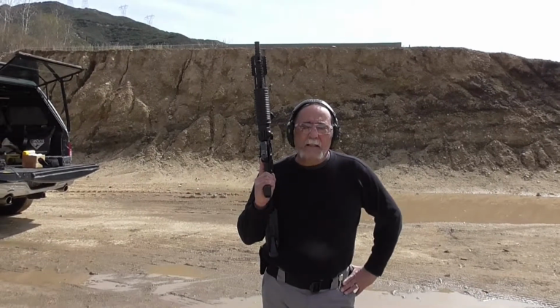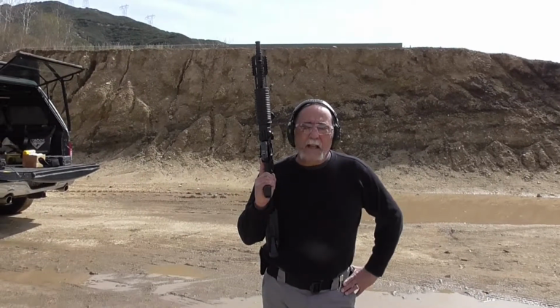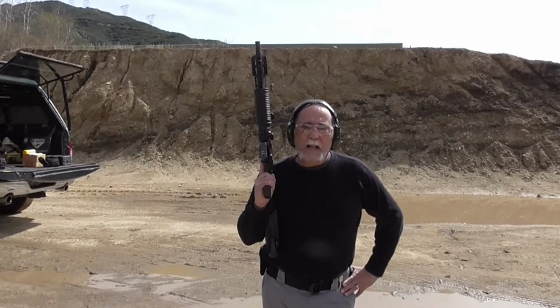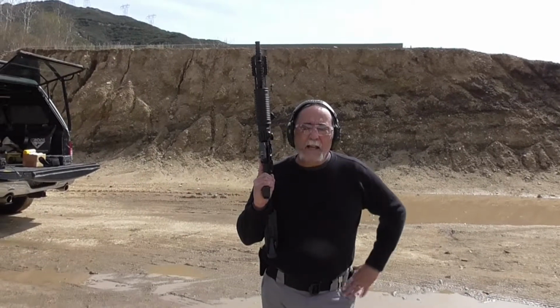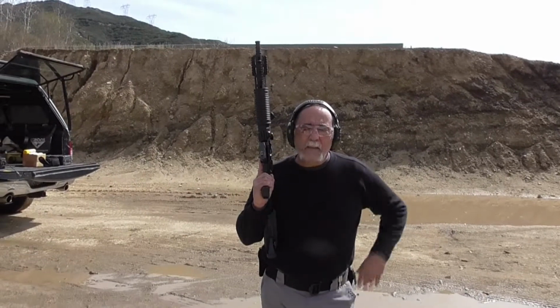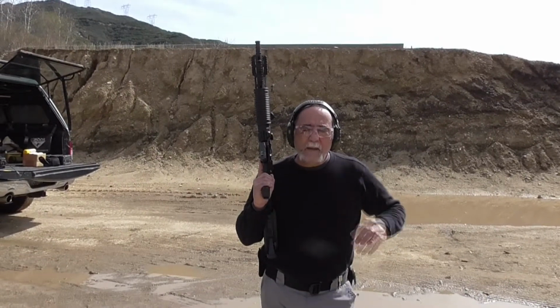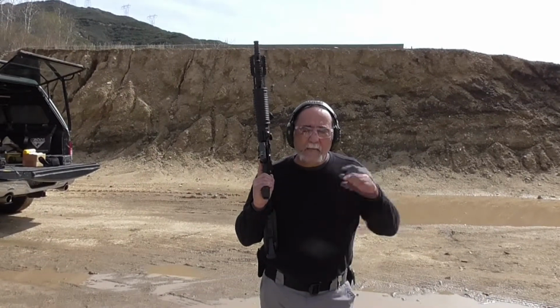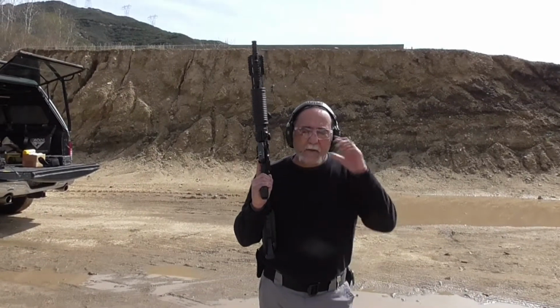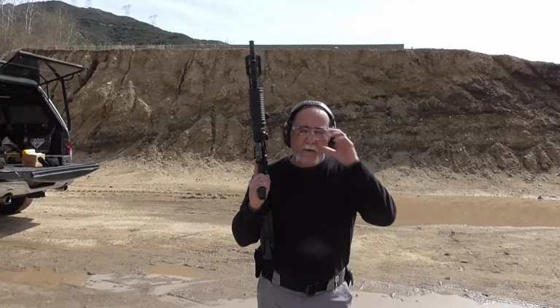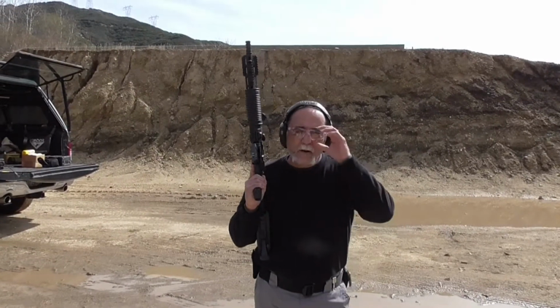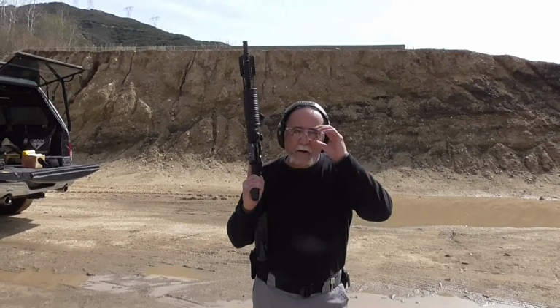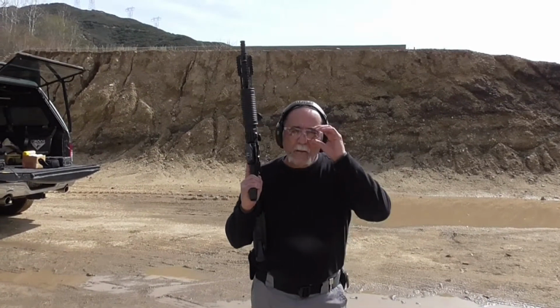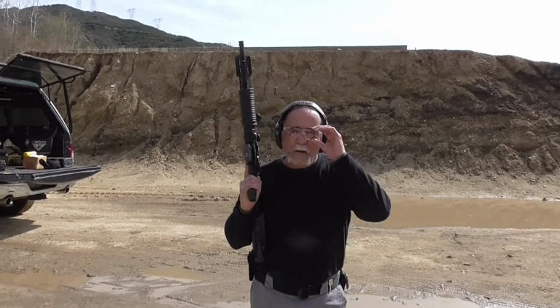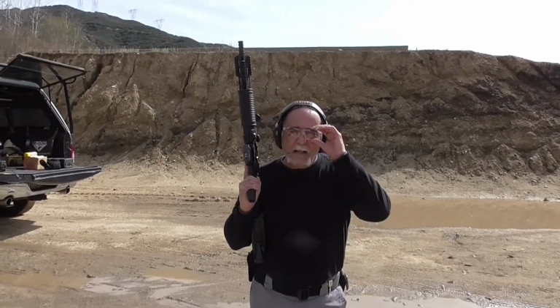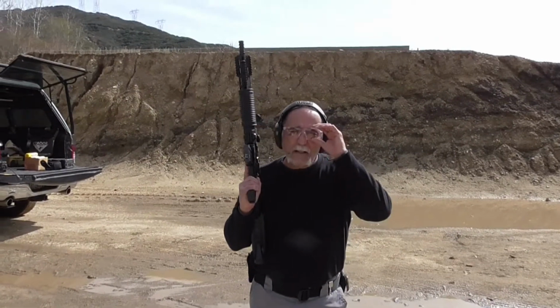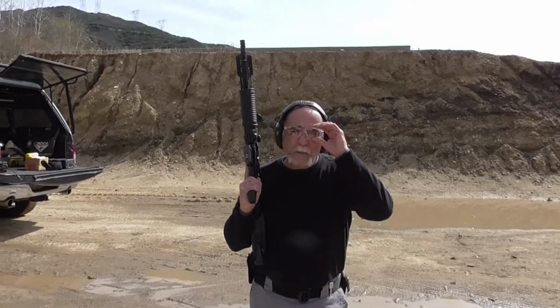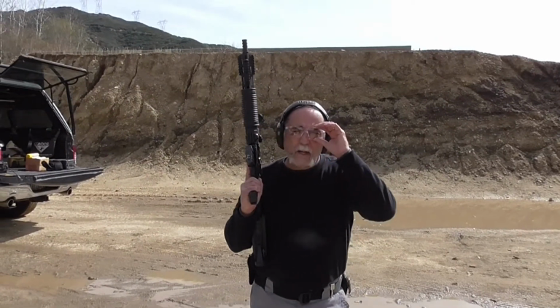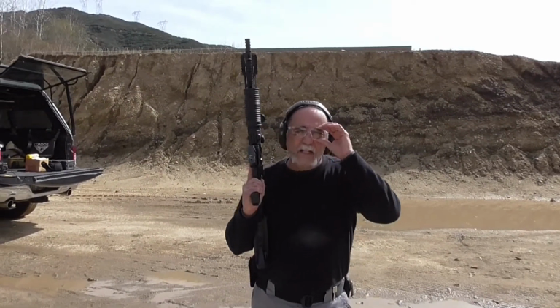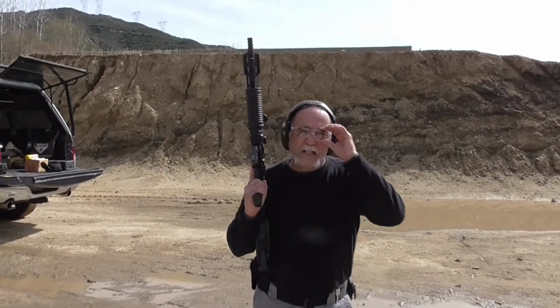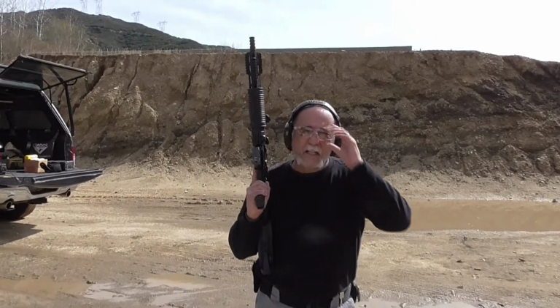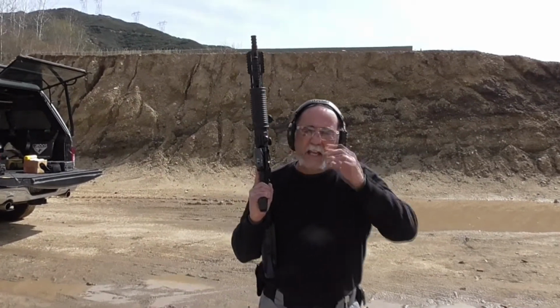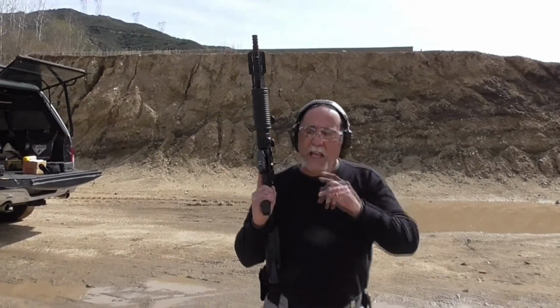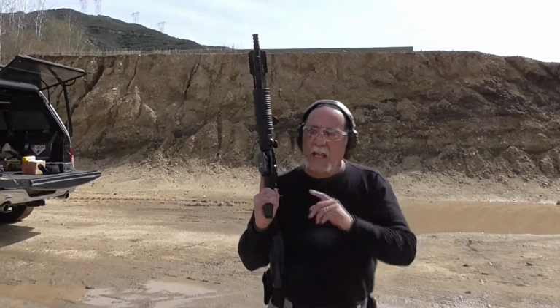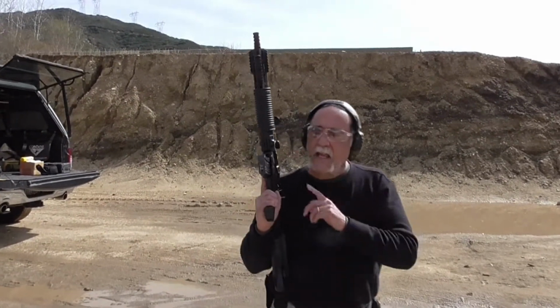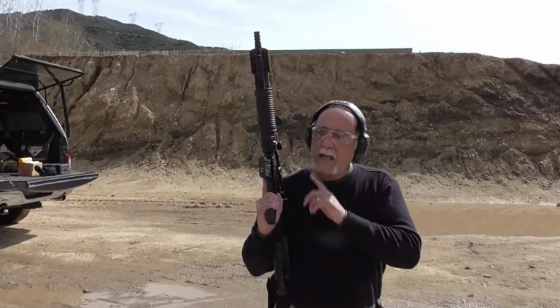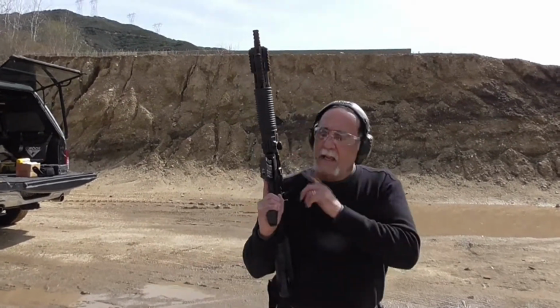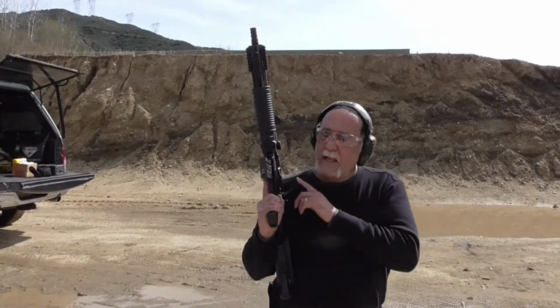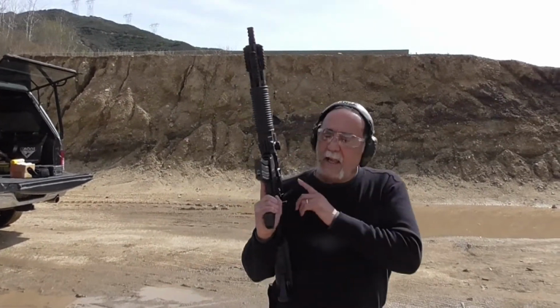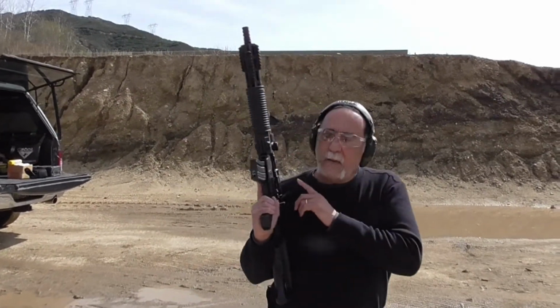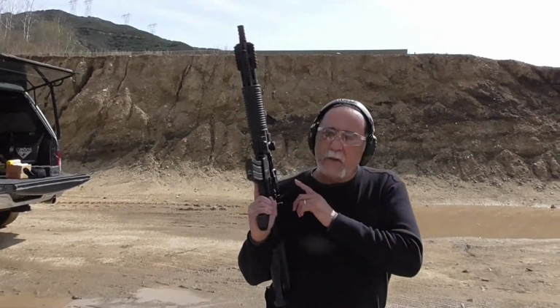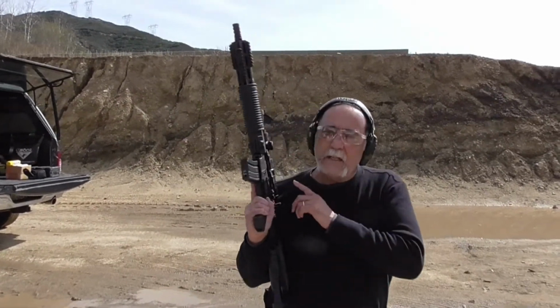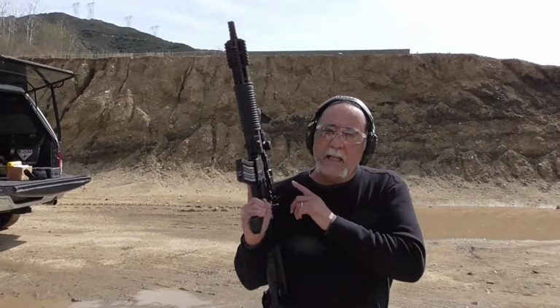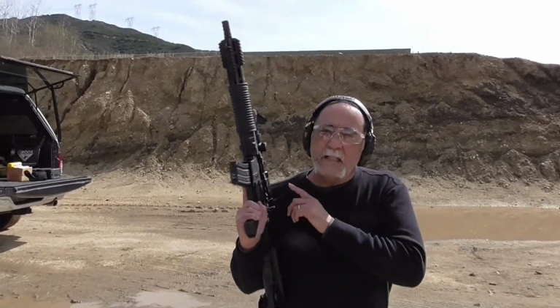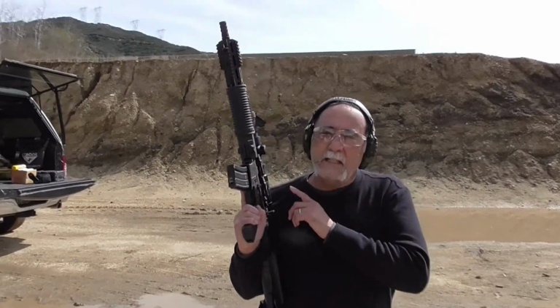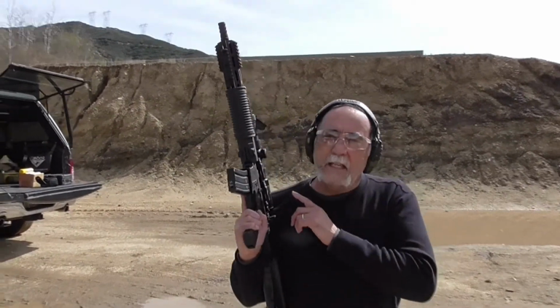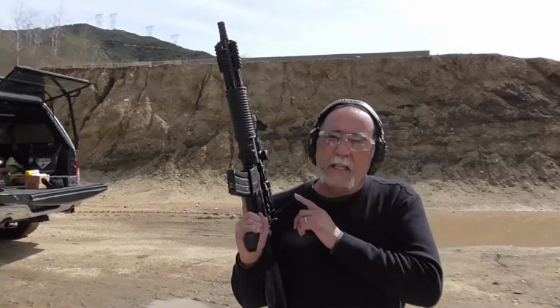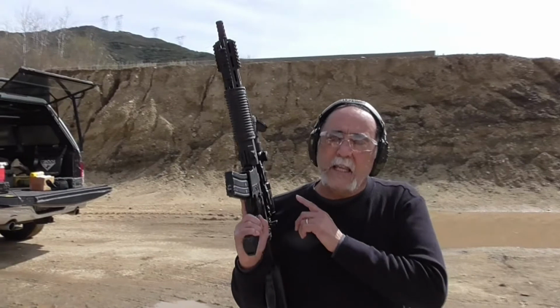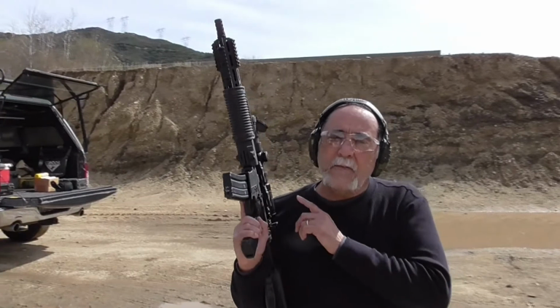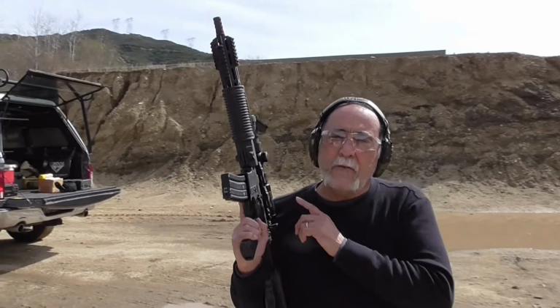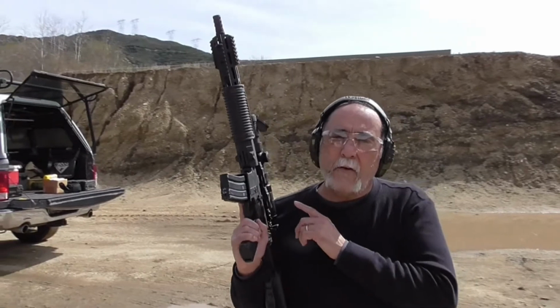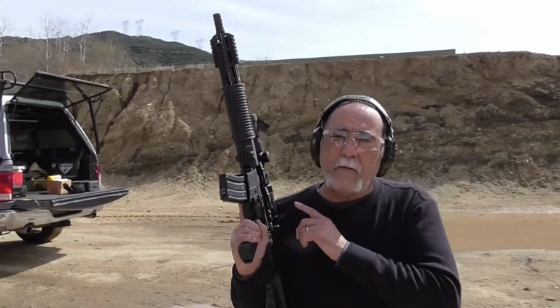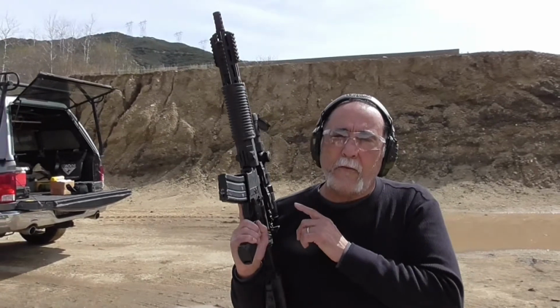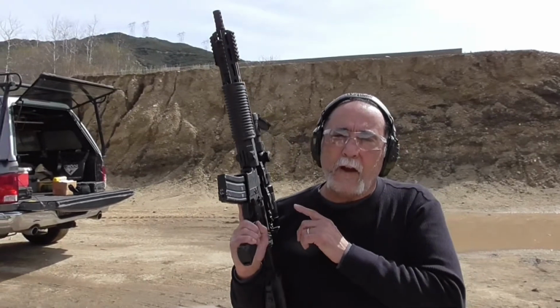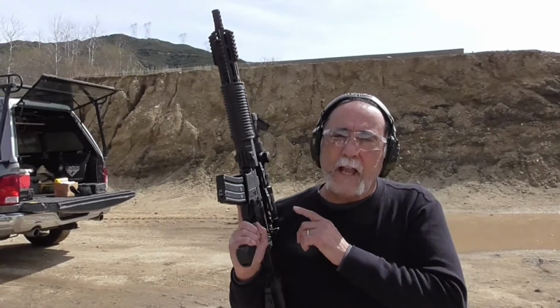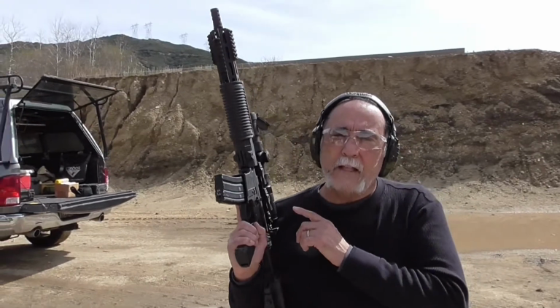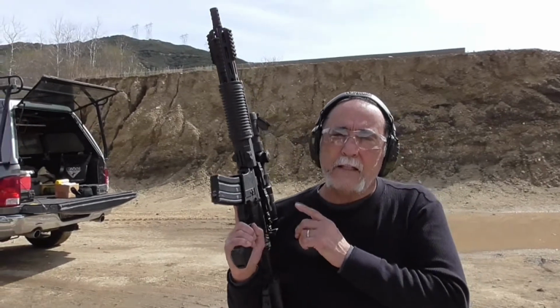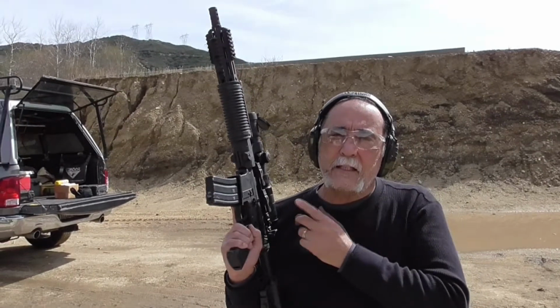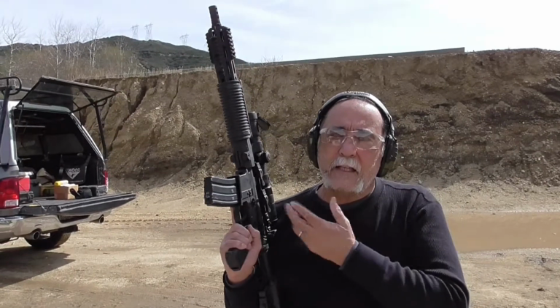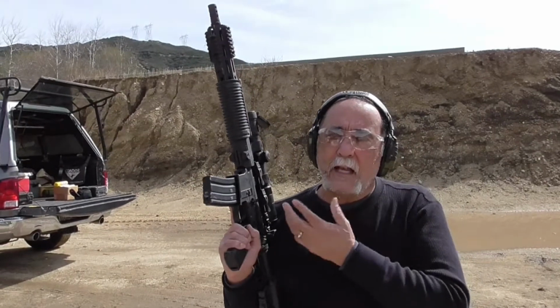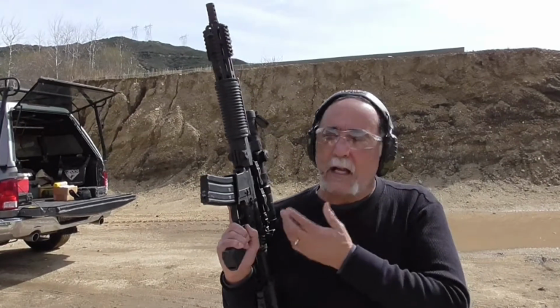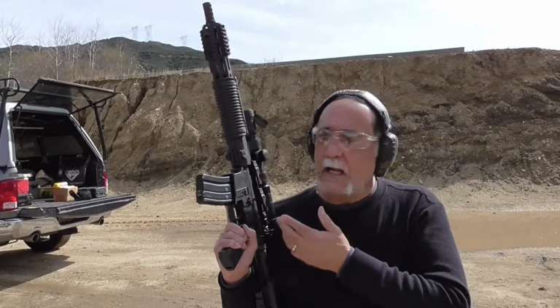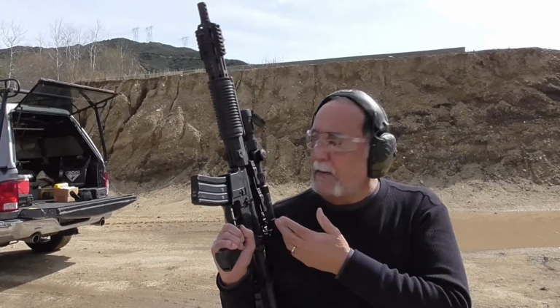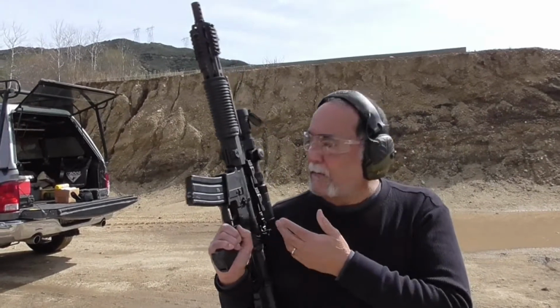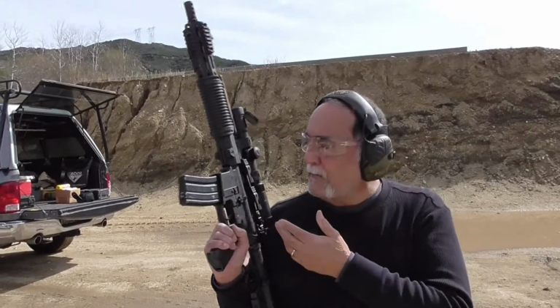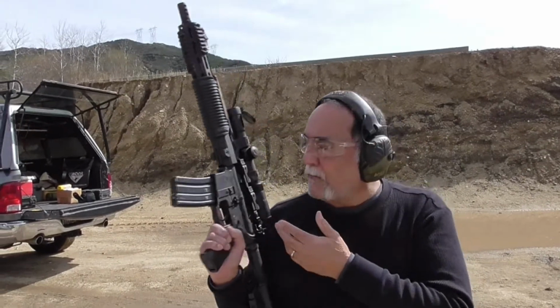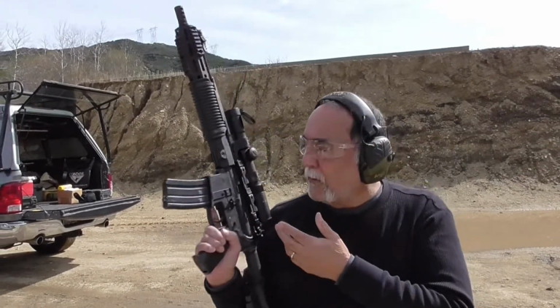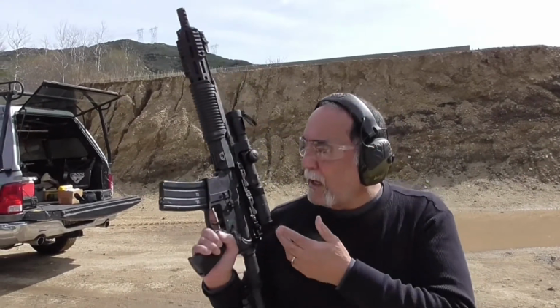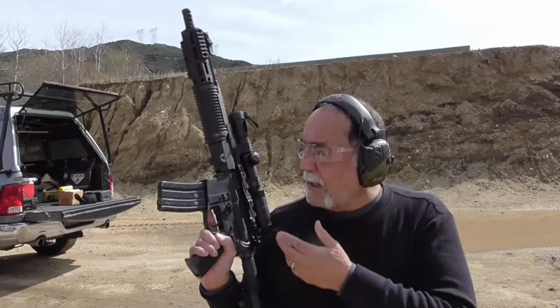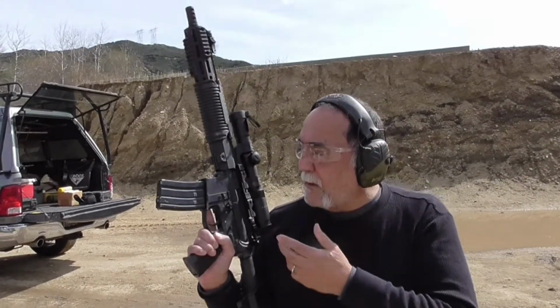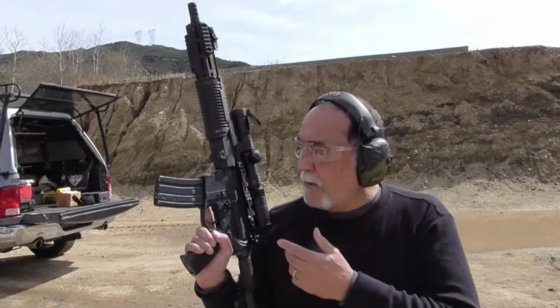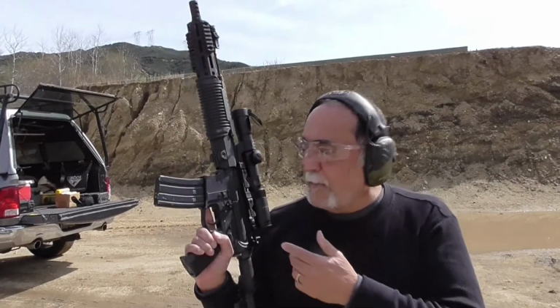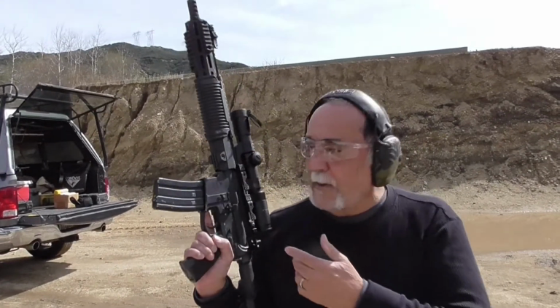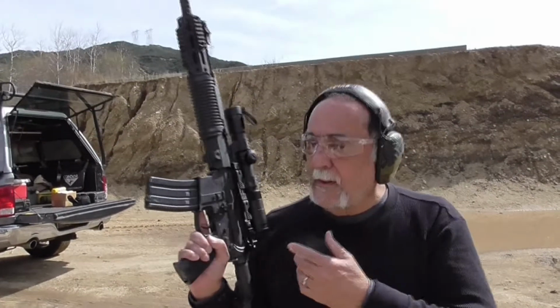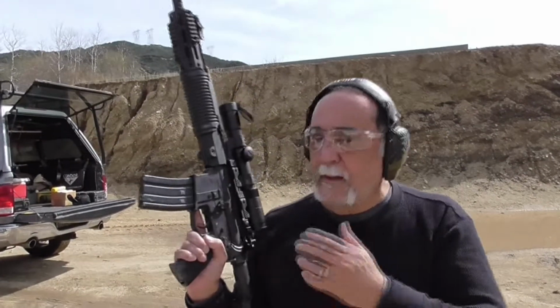Hi, I'm Ed Verdugo. We're at the range today and we're testing the Fur Frans full-auto weapon.